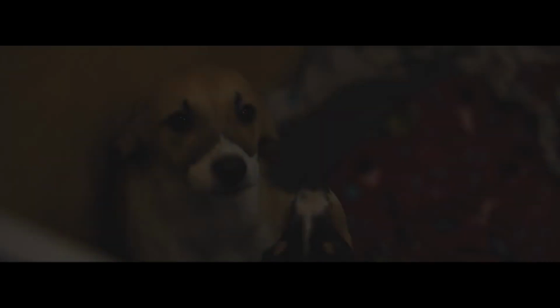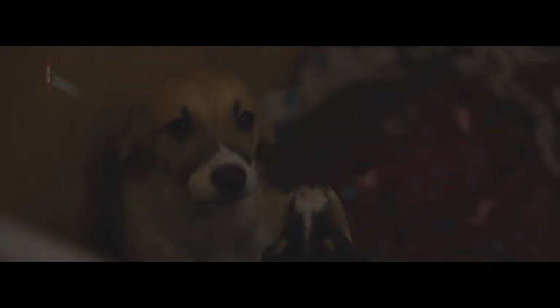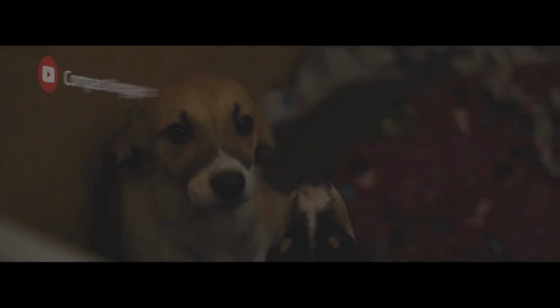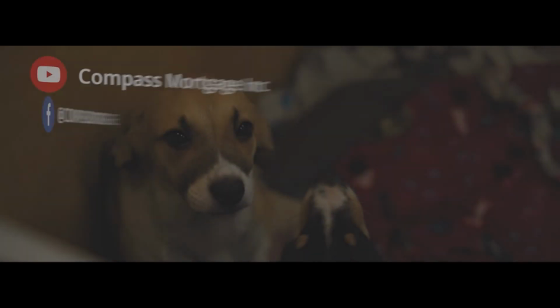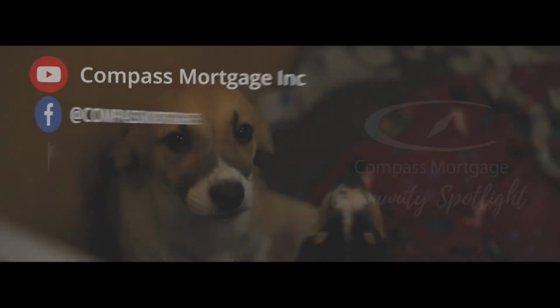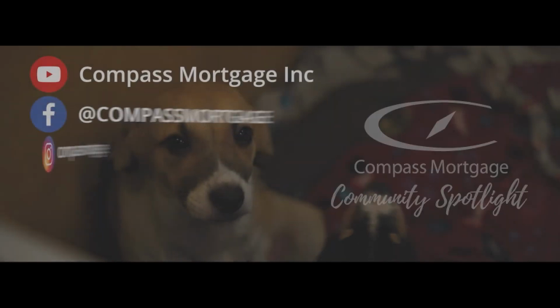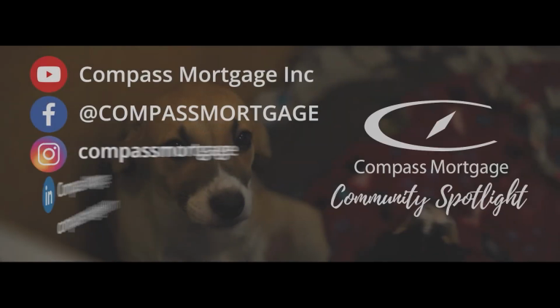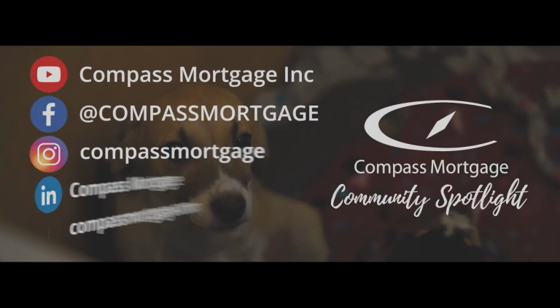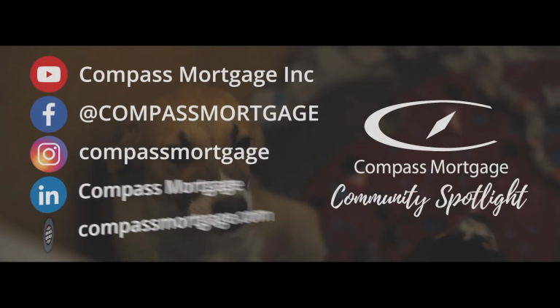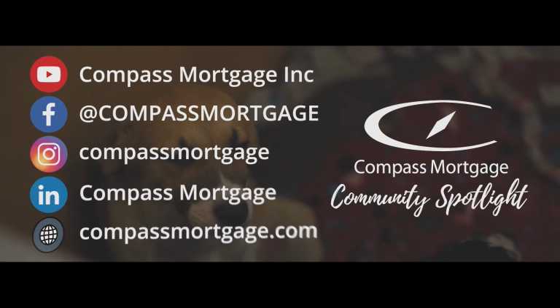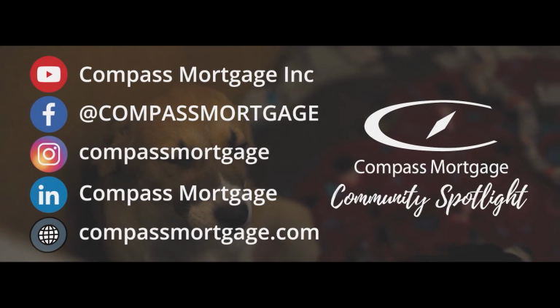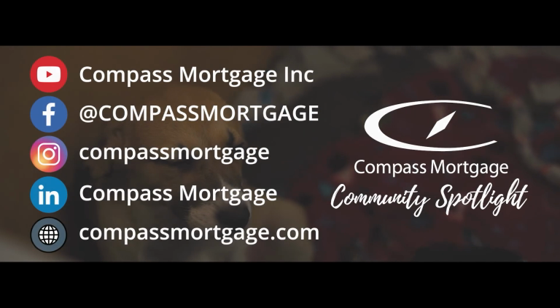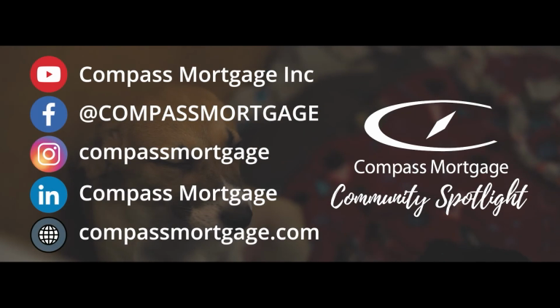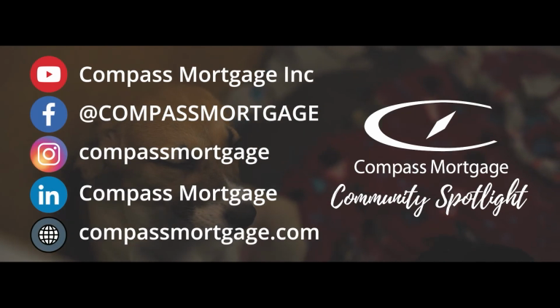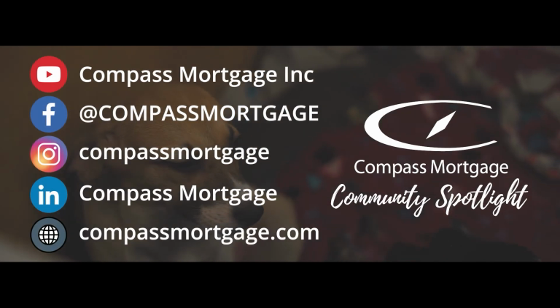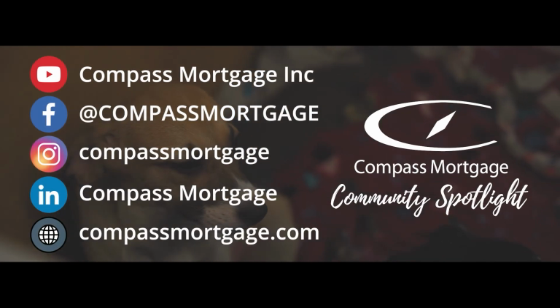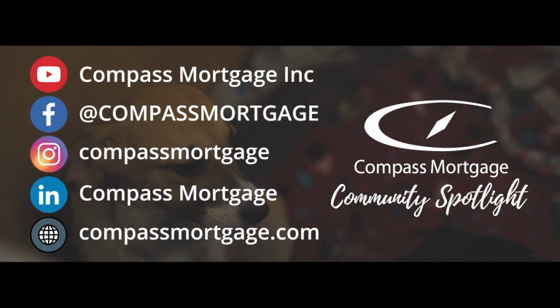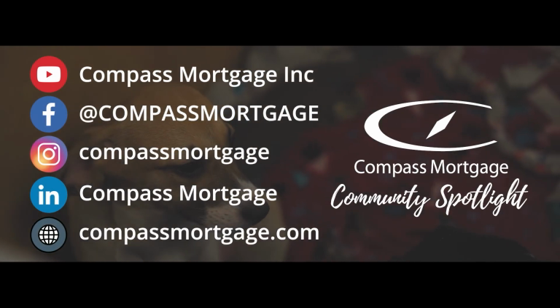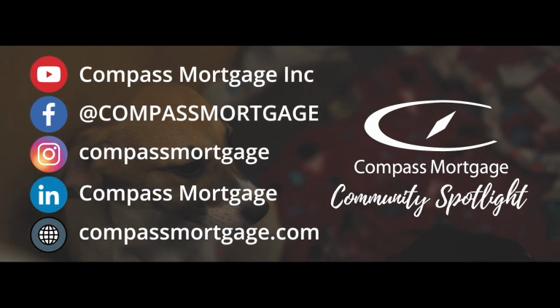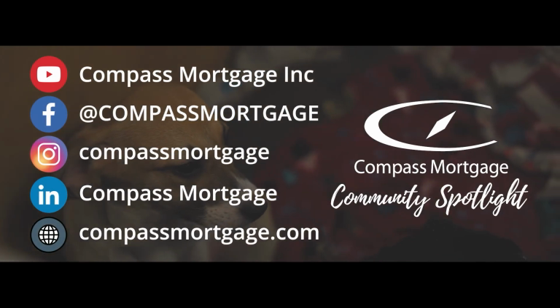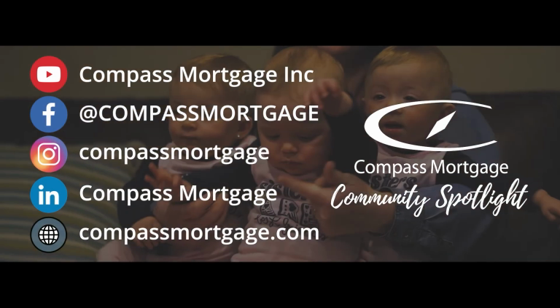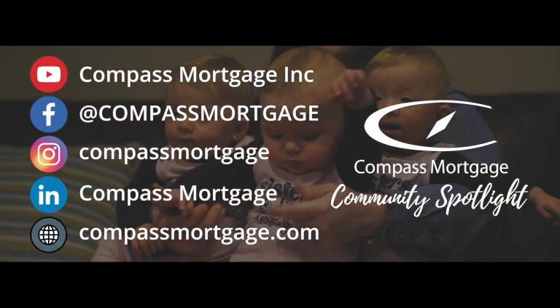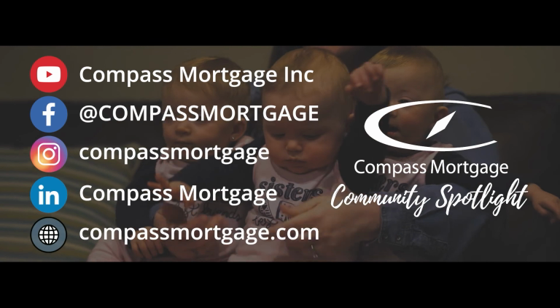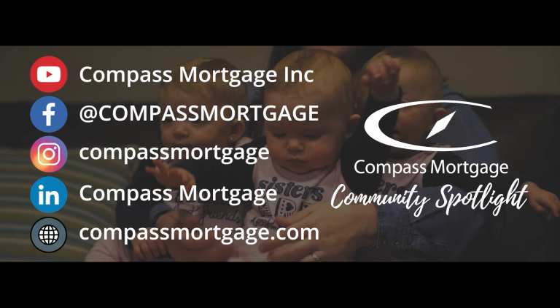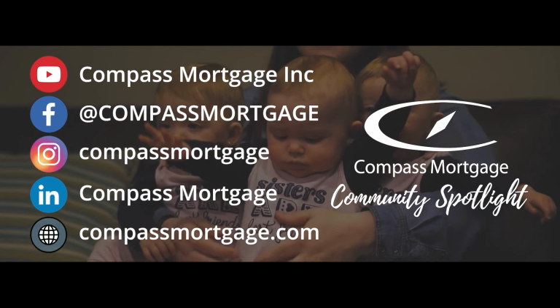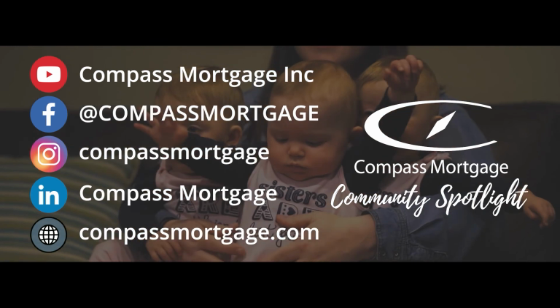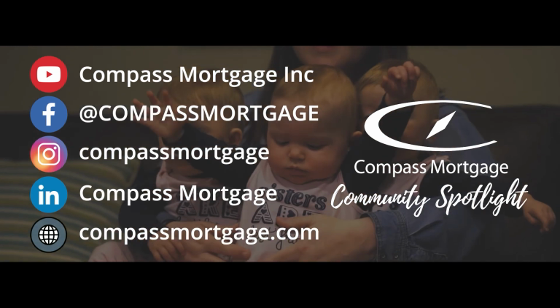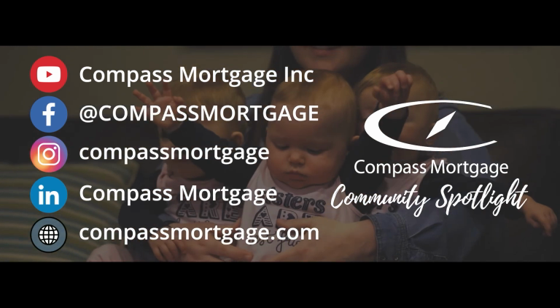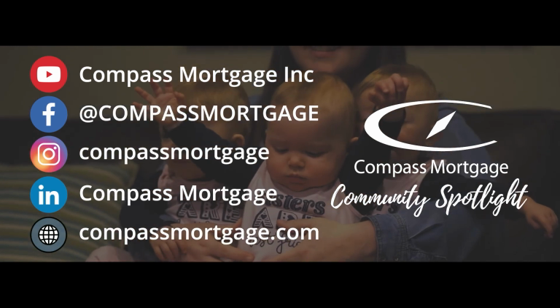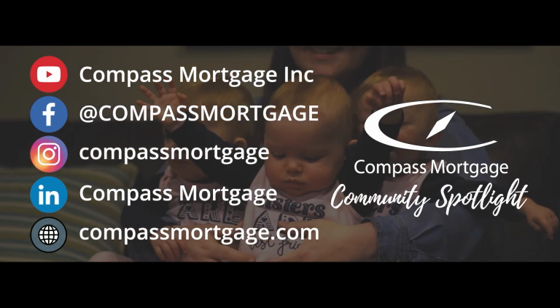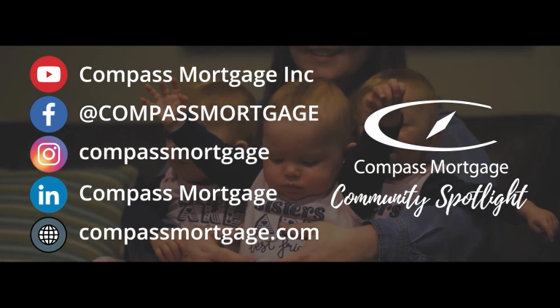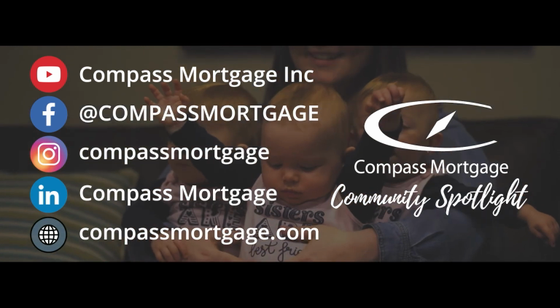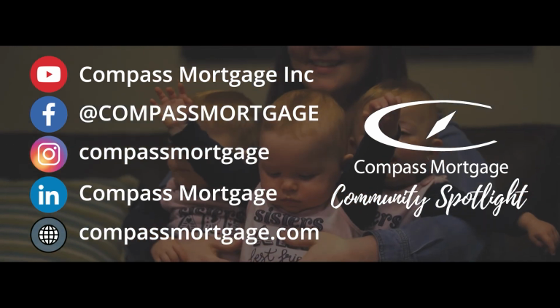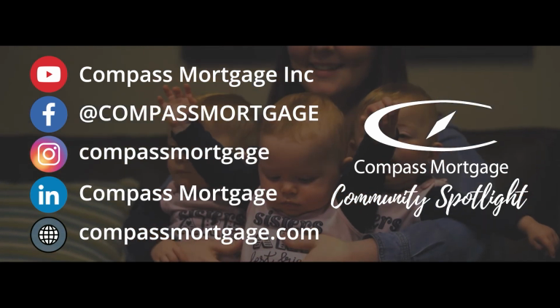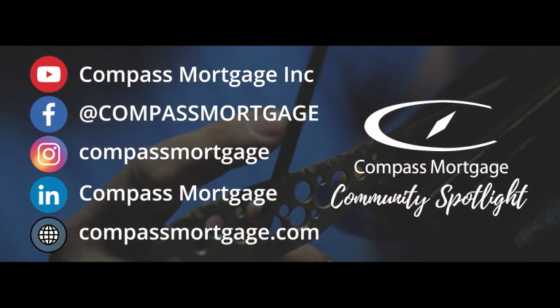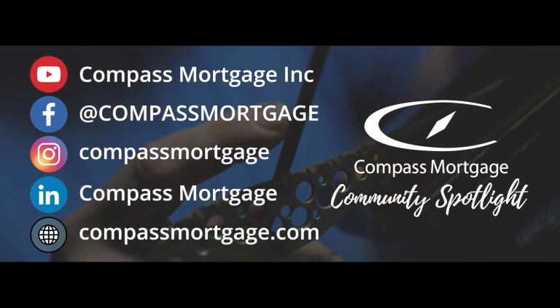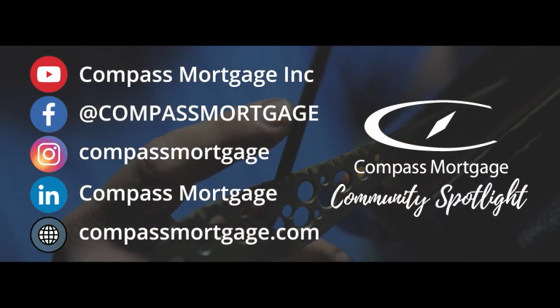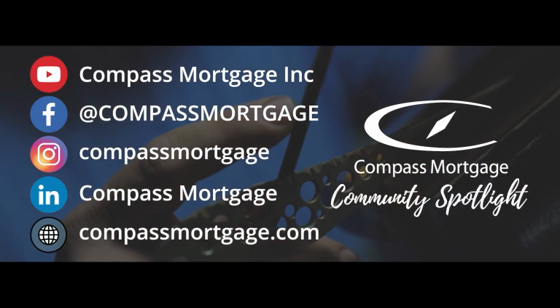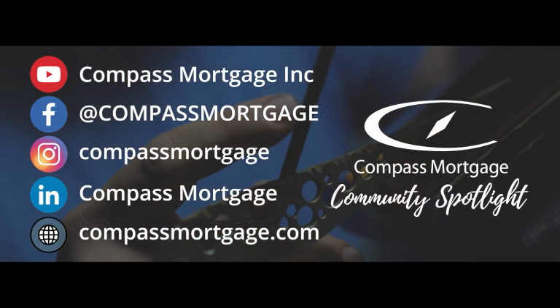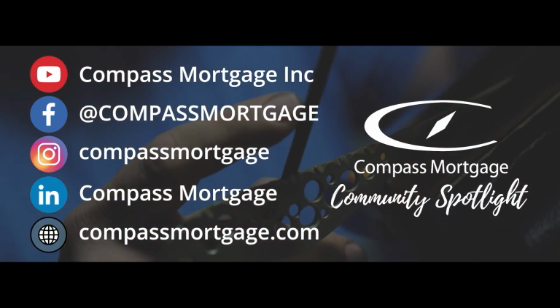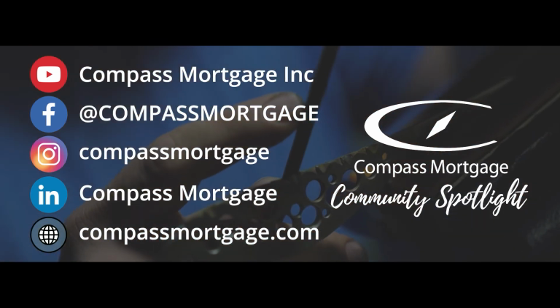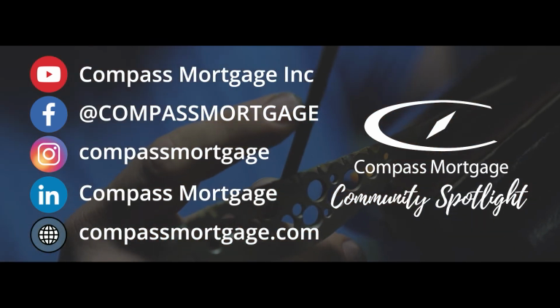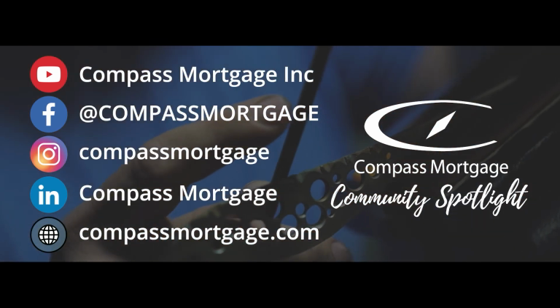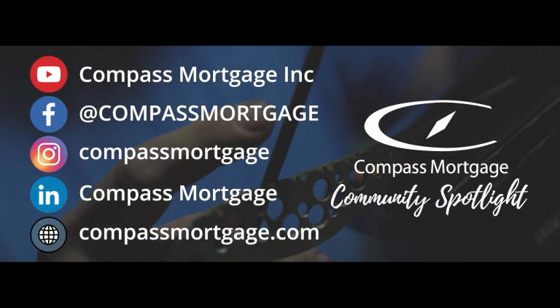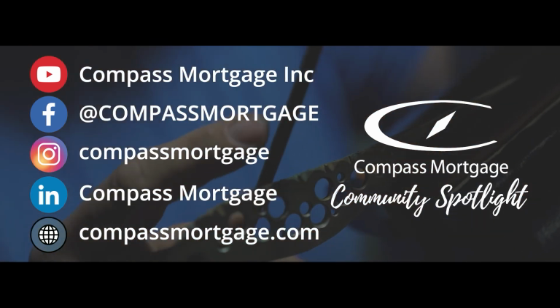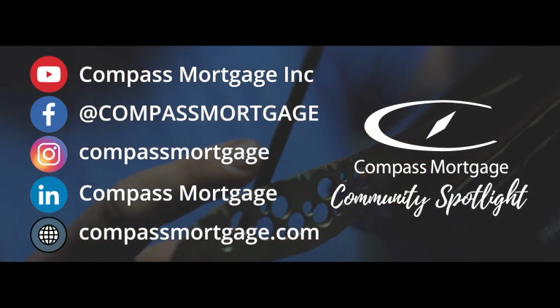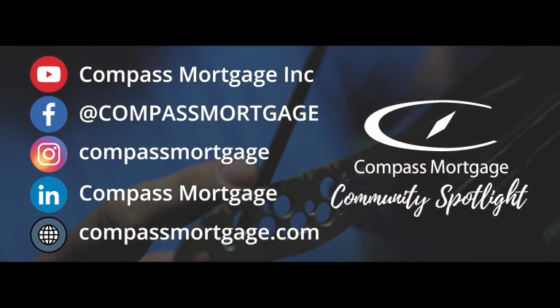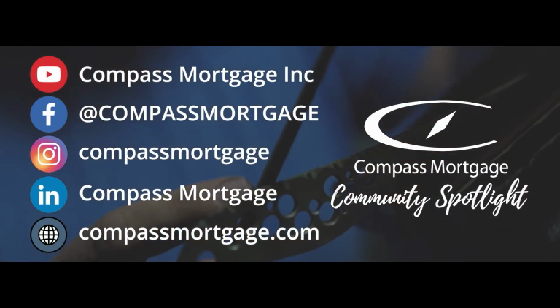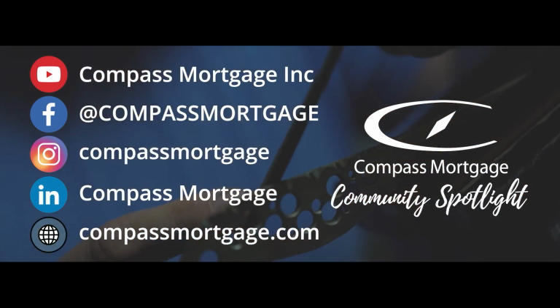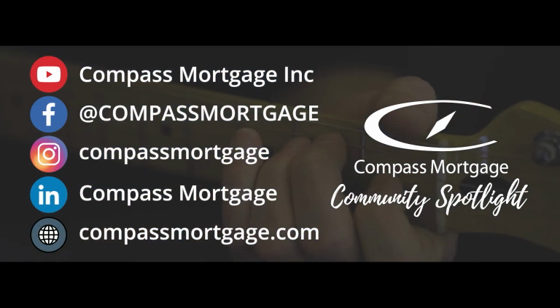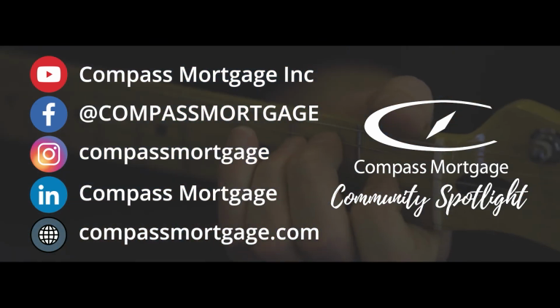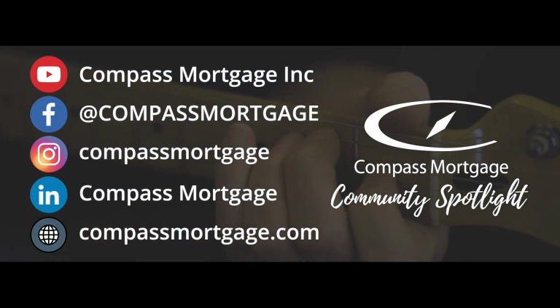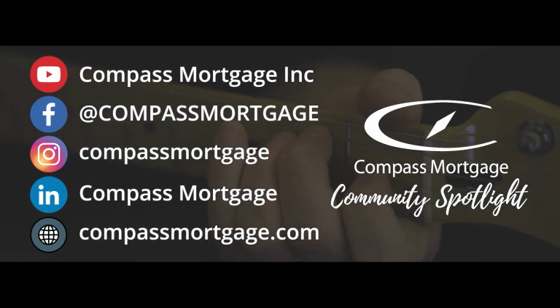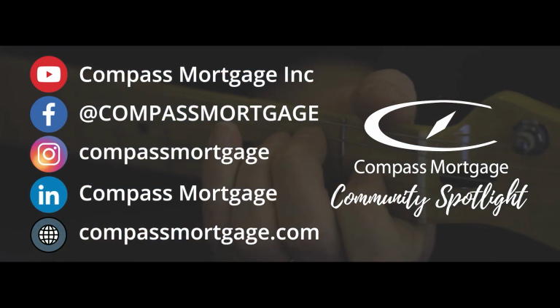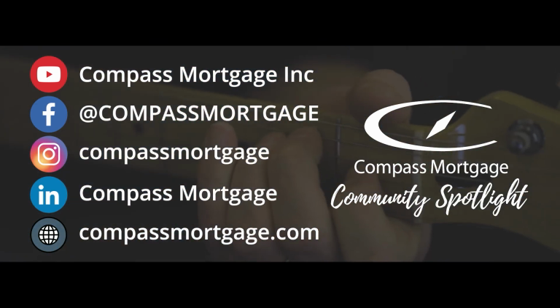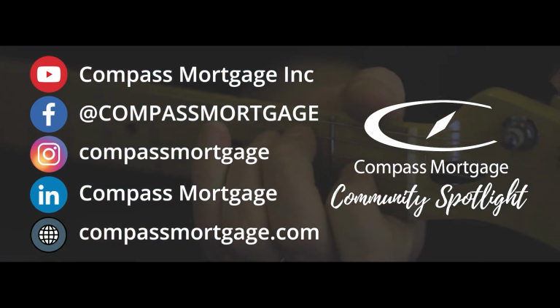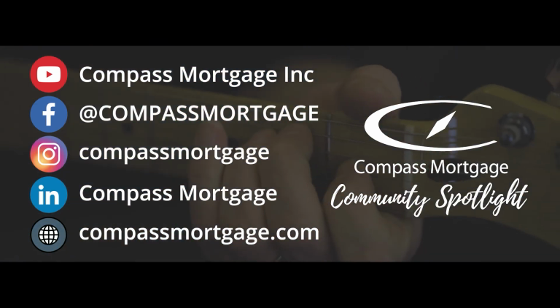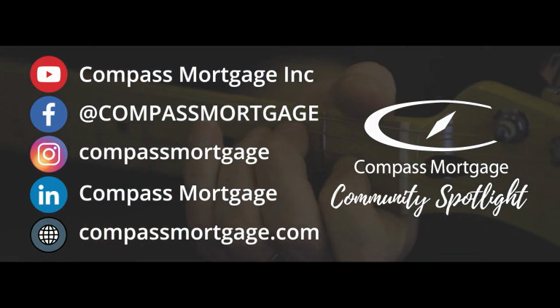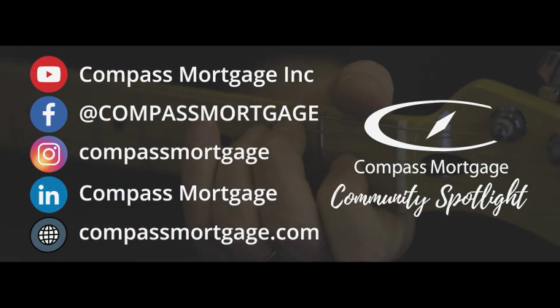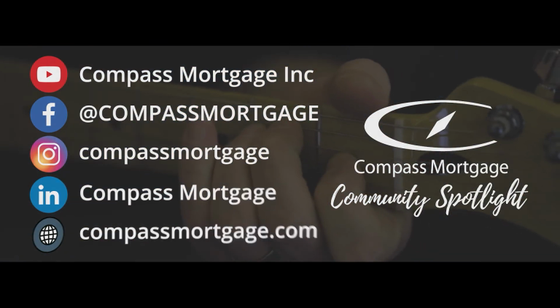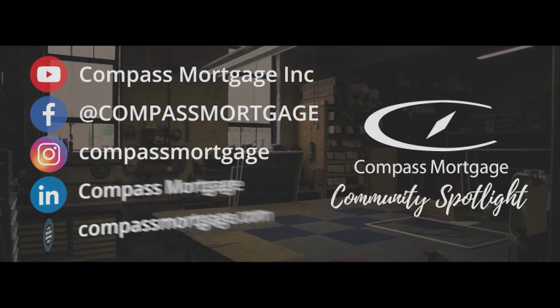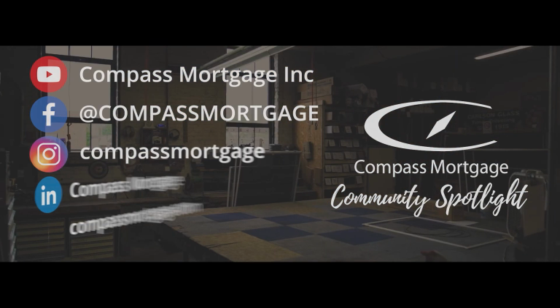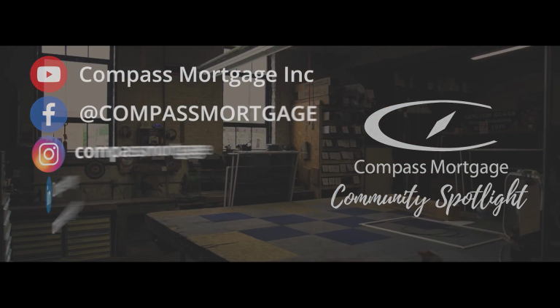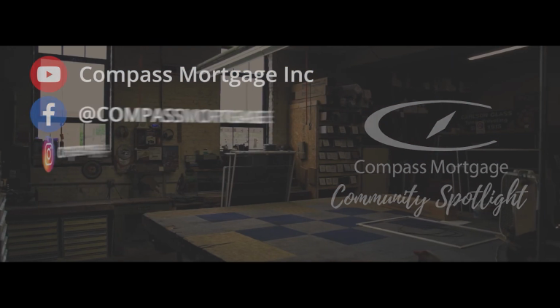Visit our website to learn more about Compass Mortgage and follow us on social media to see more community driven content. See you next time!